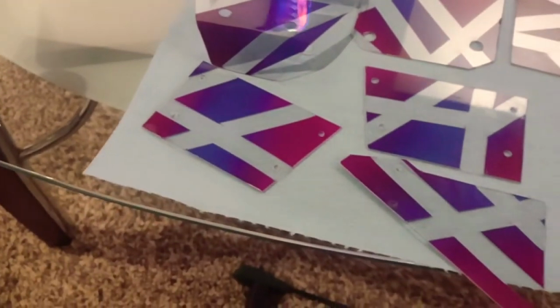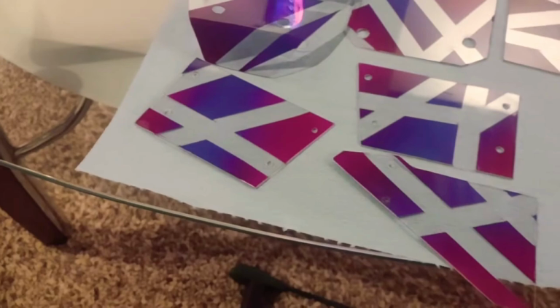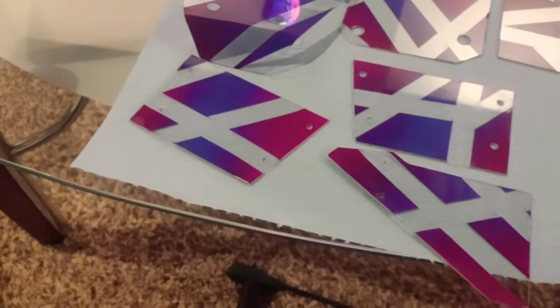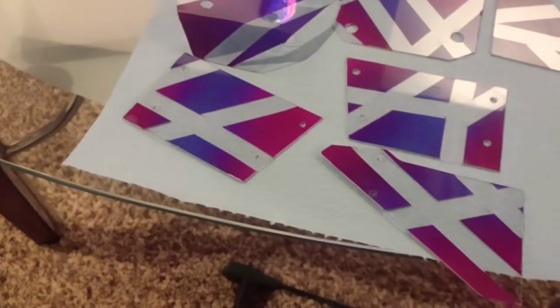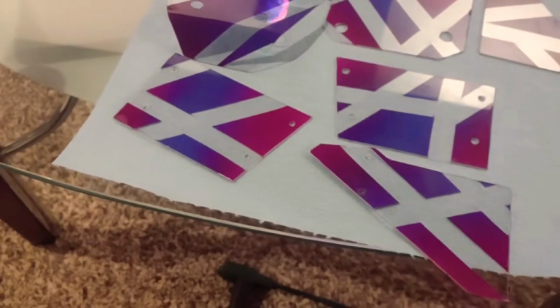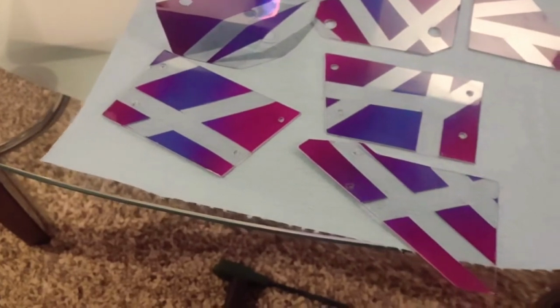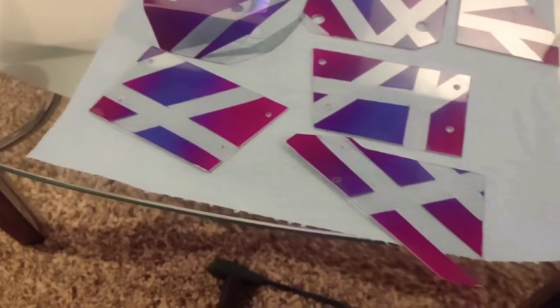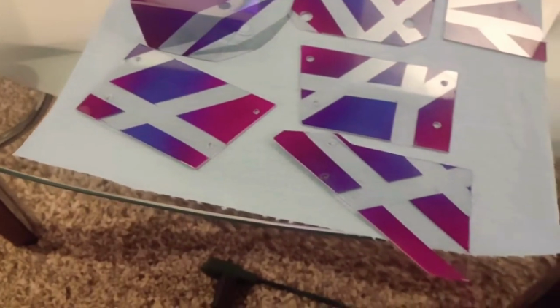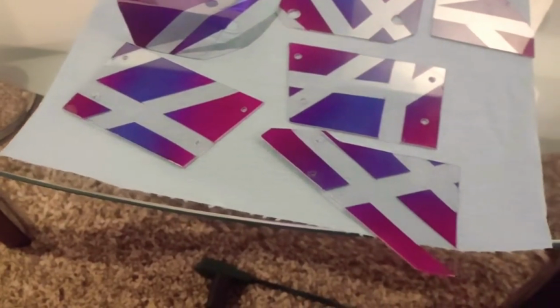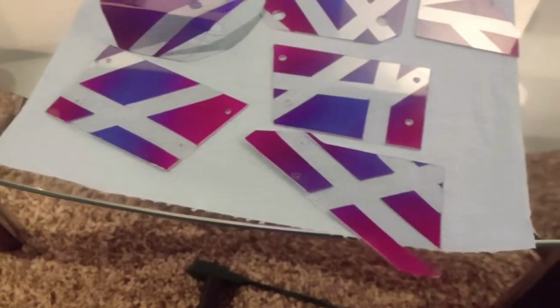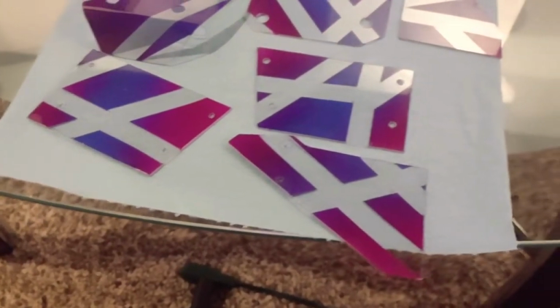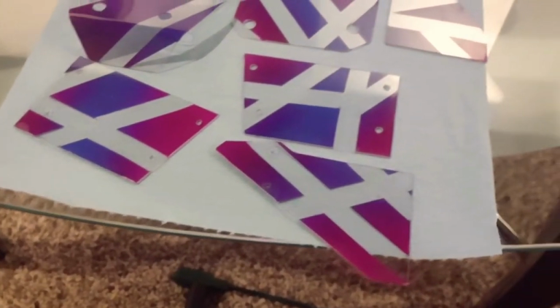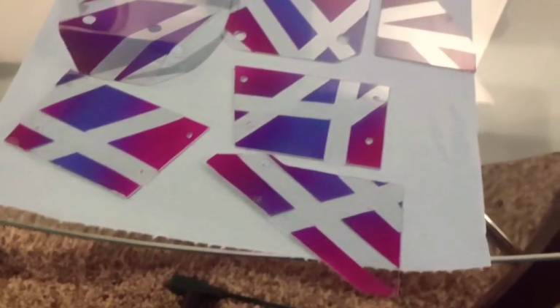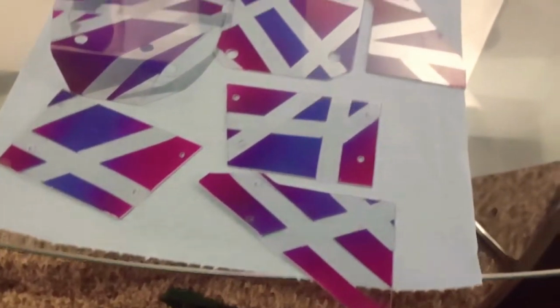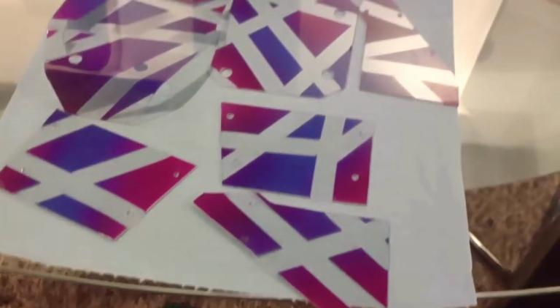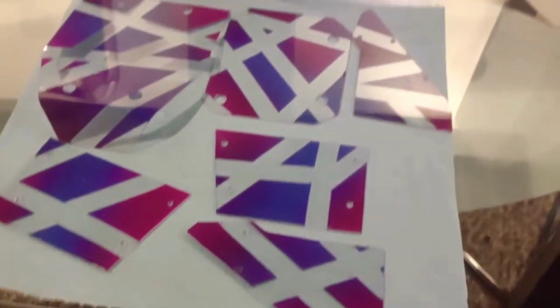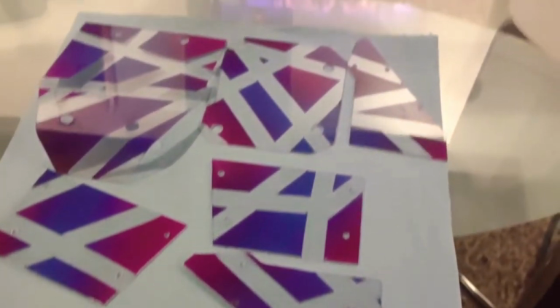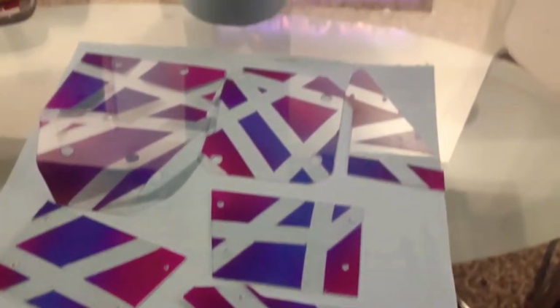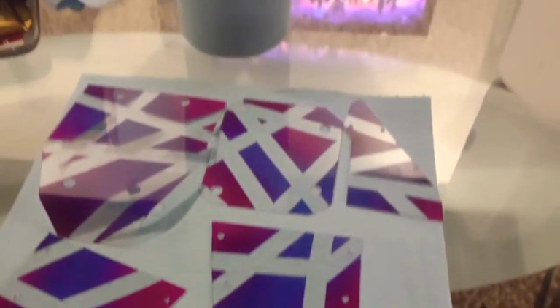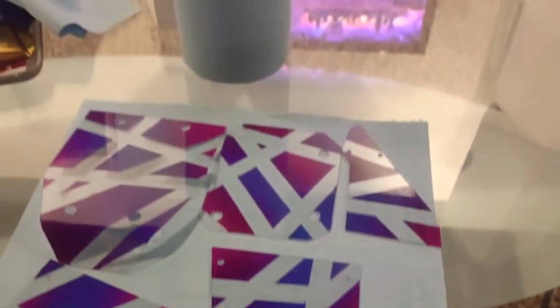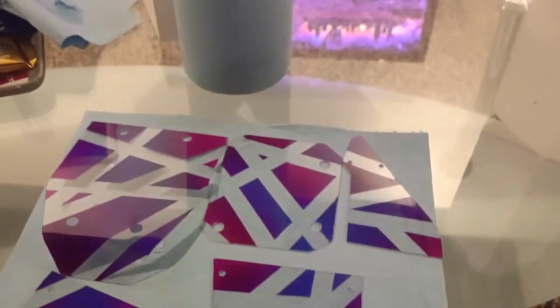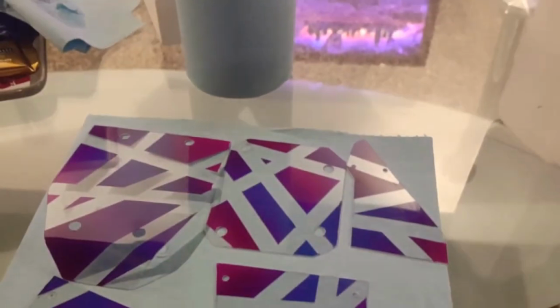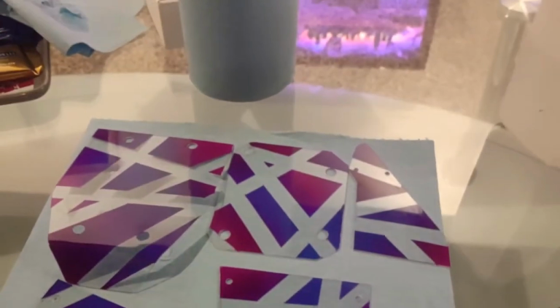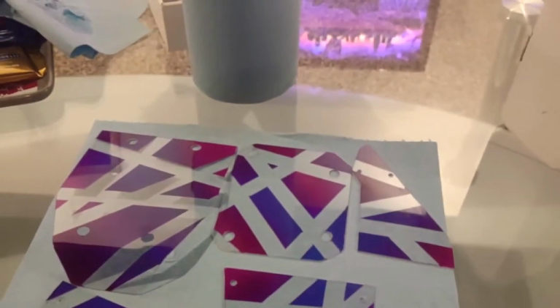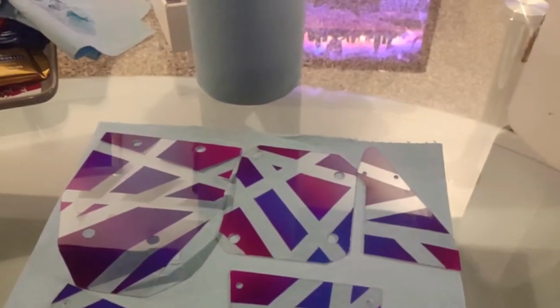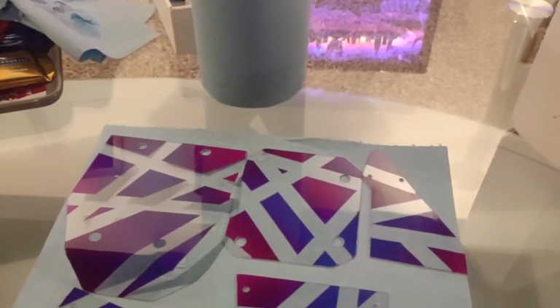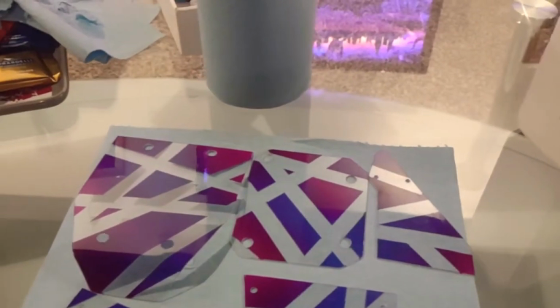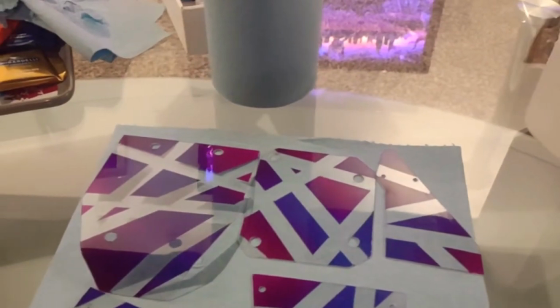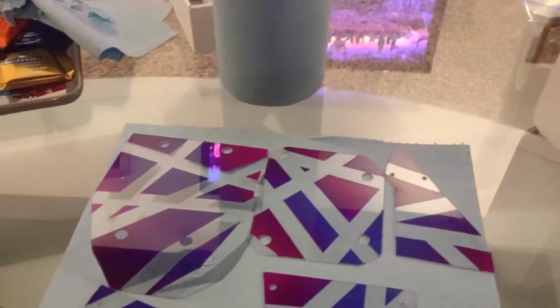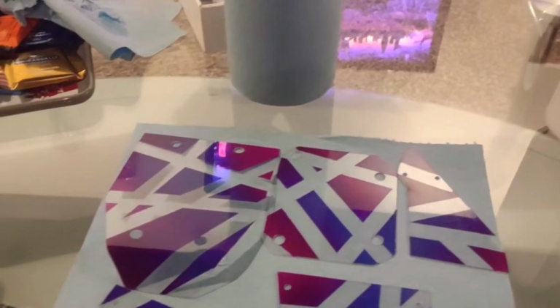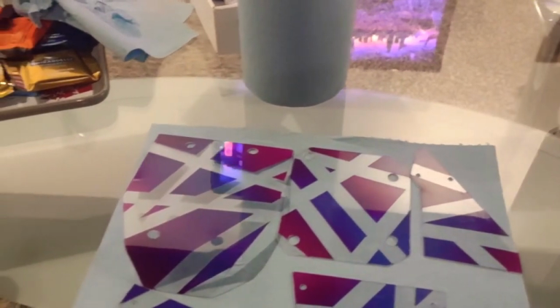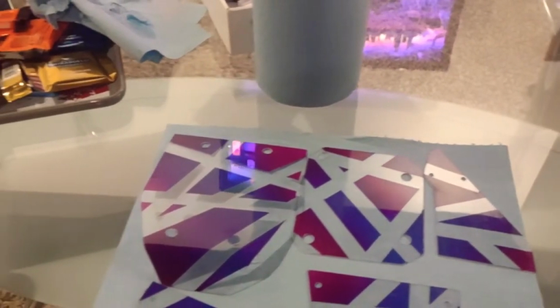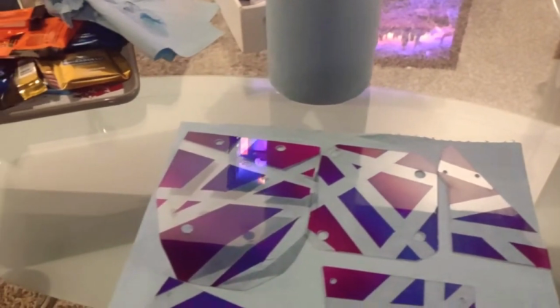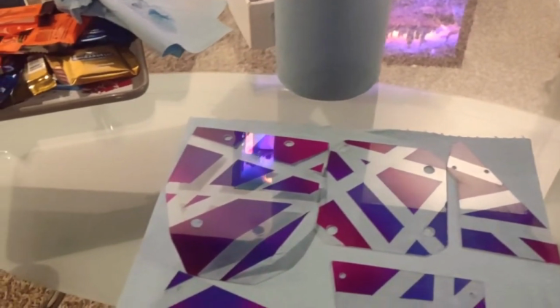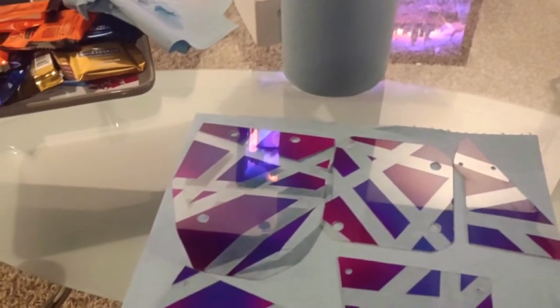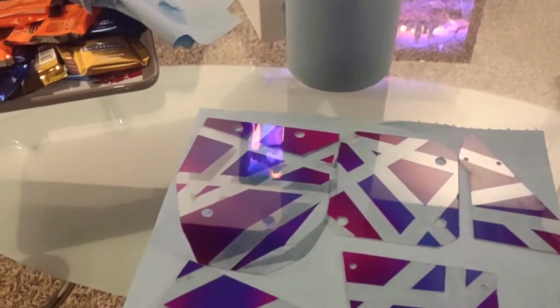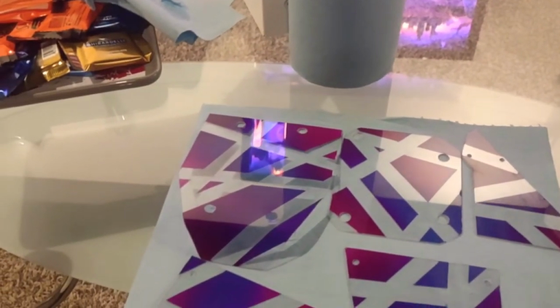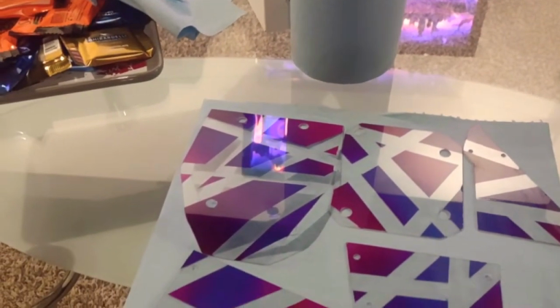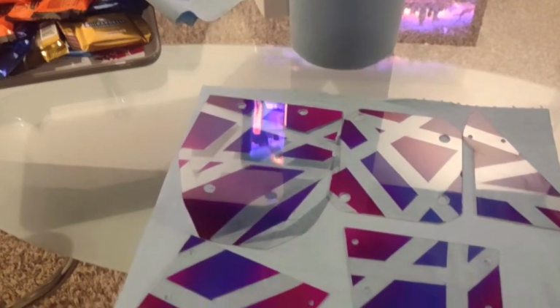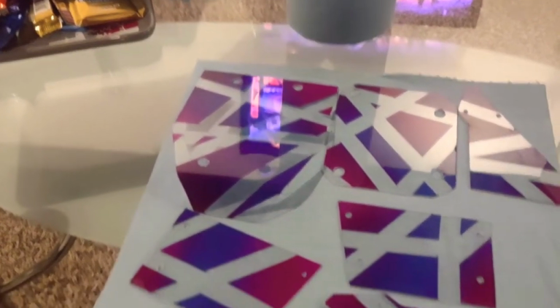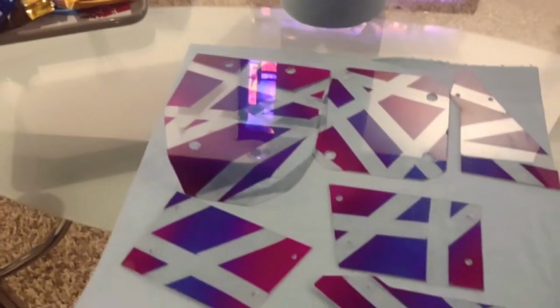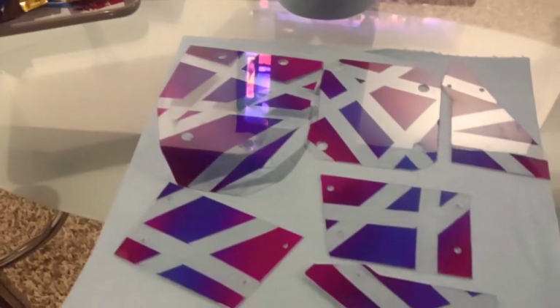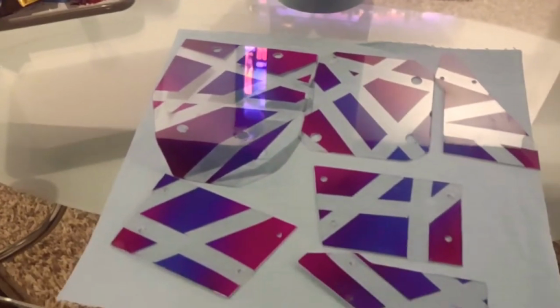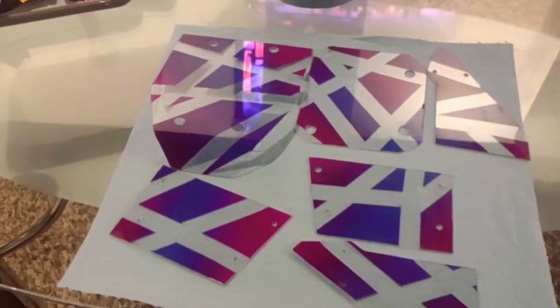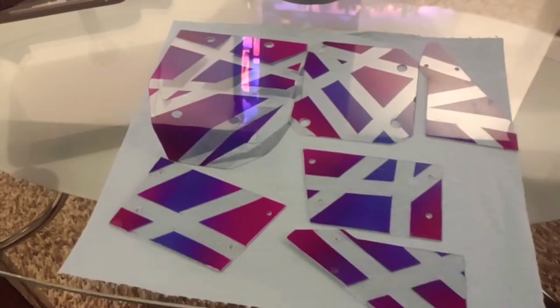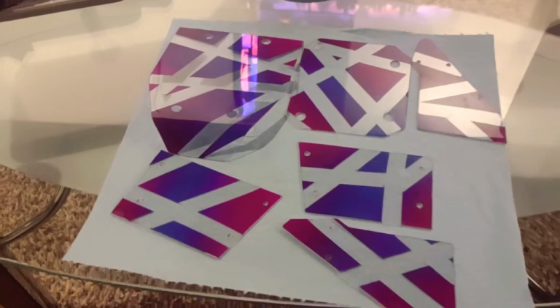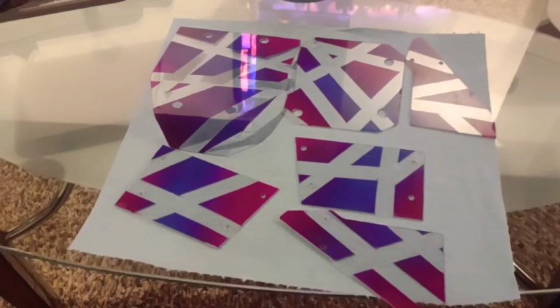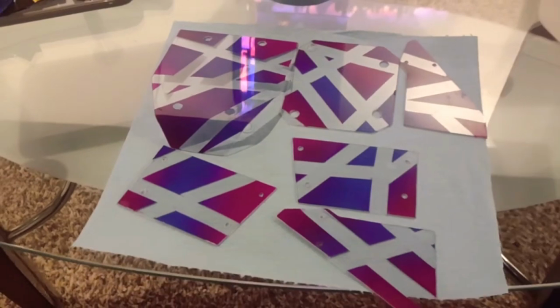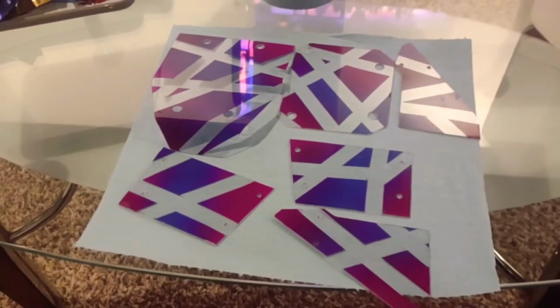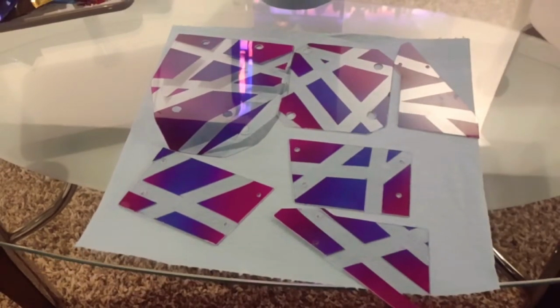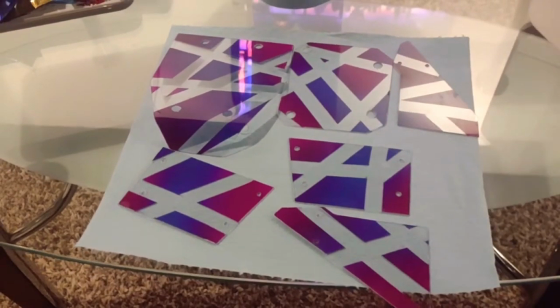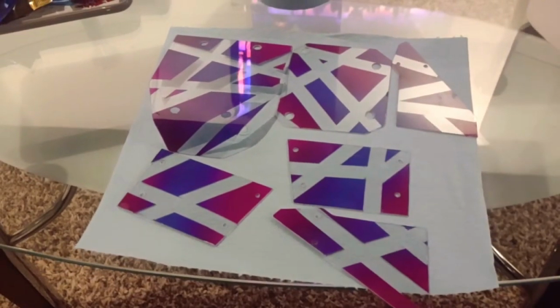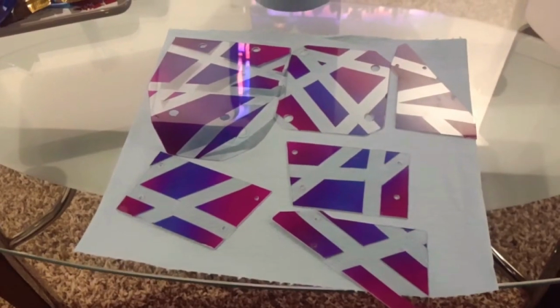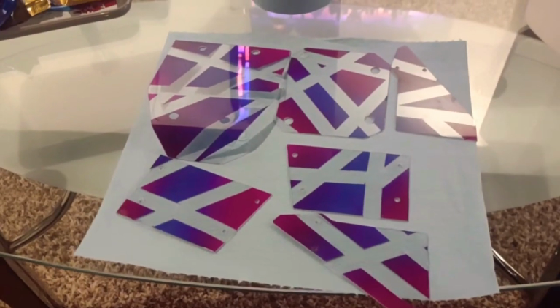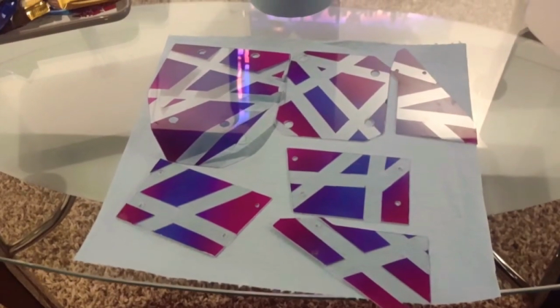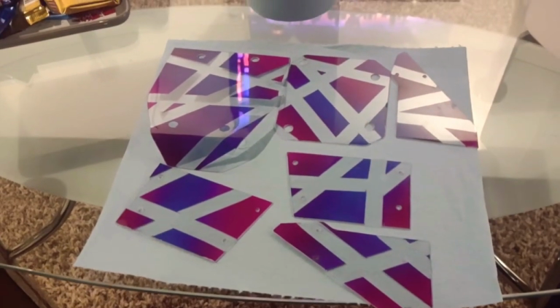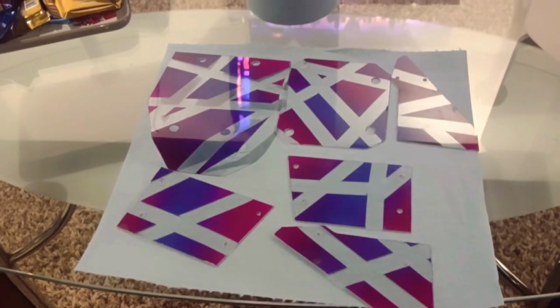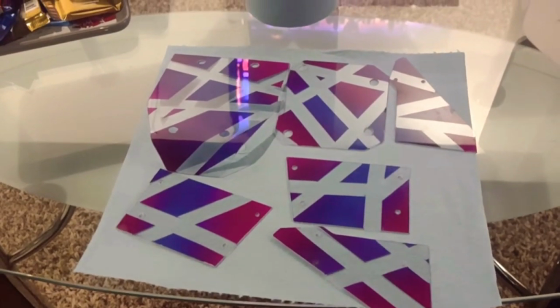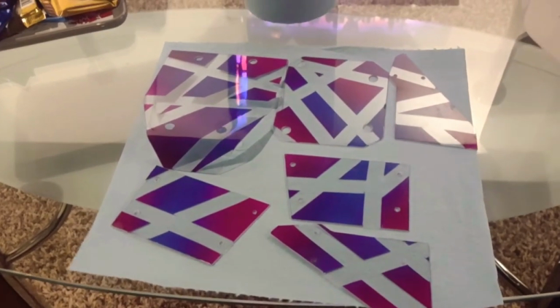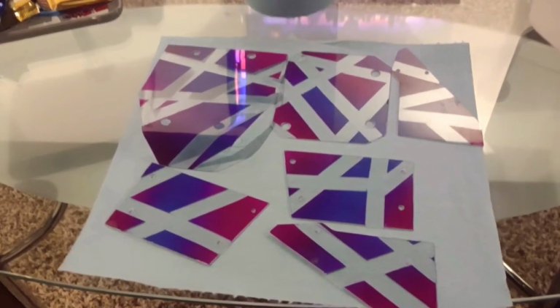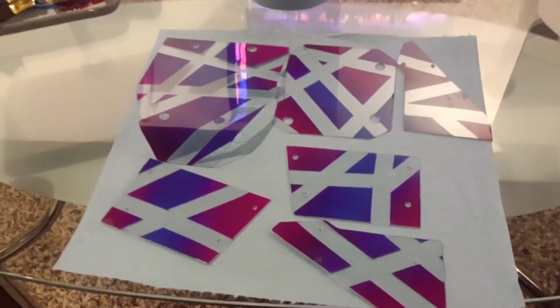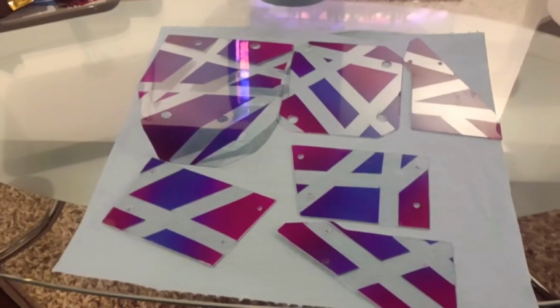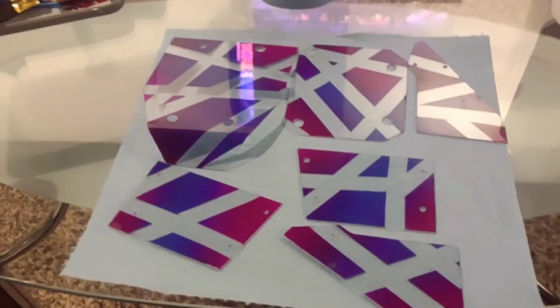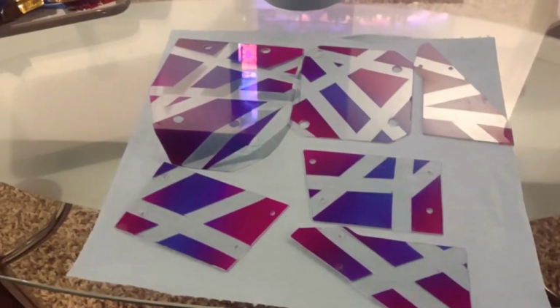I'm going to mount them on the LMT so you get to see how they look. Should be all right — we'll see.